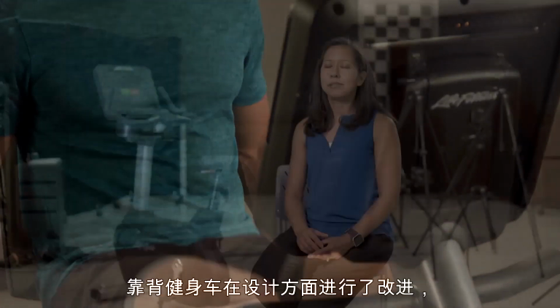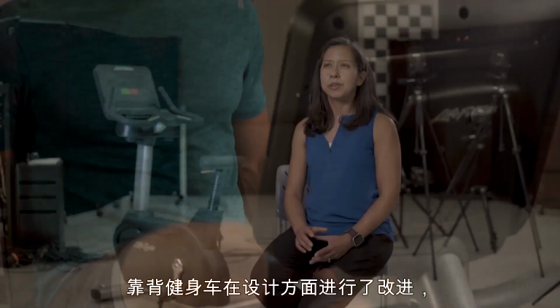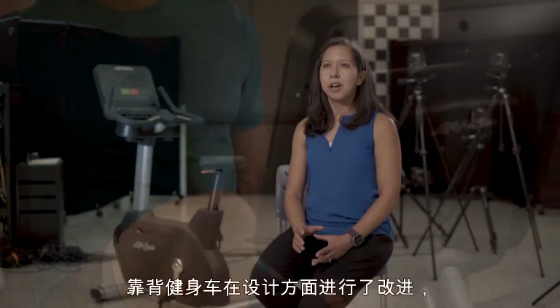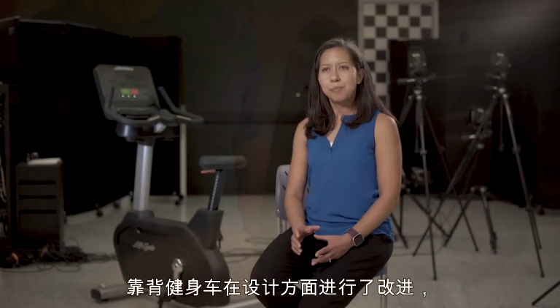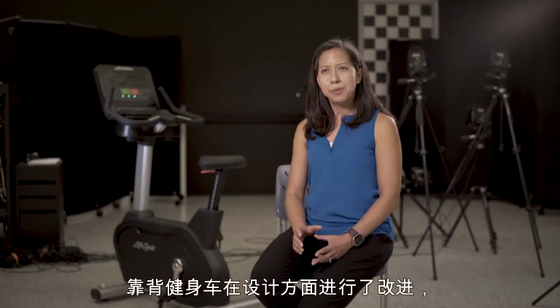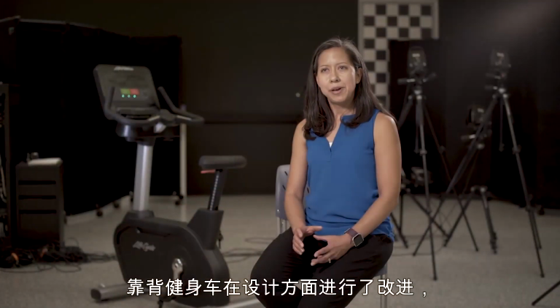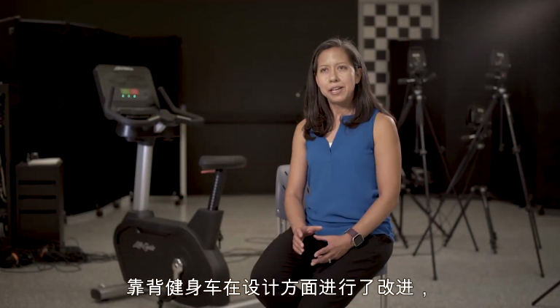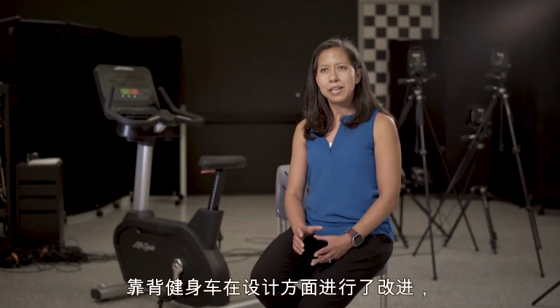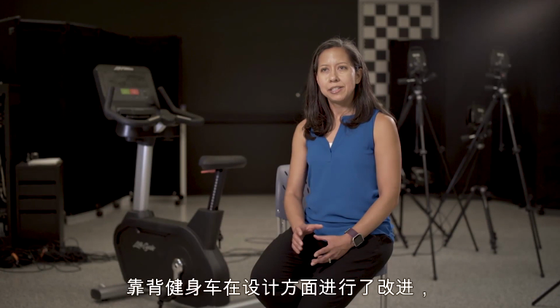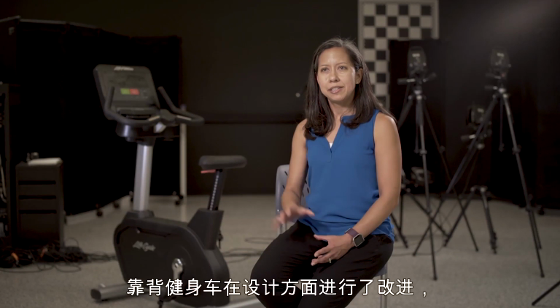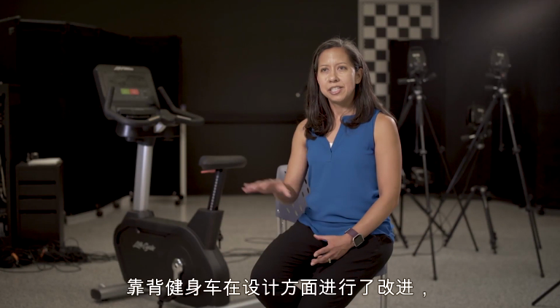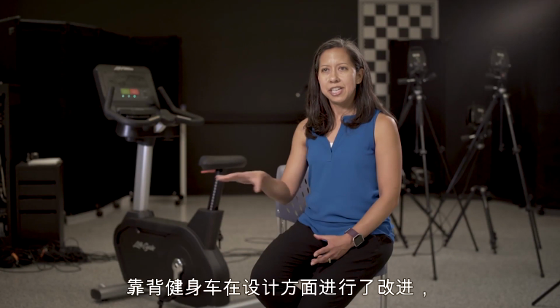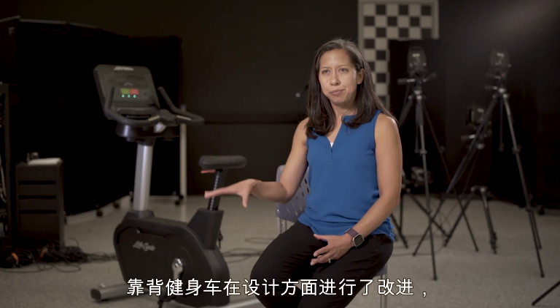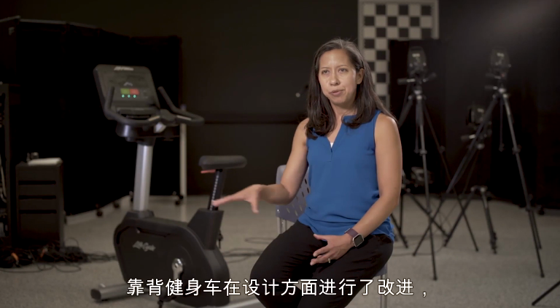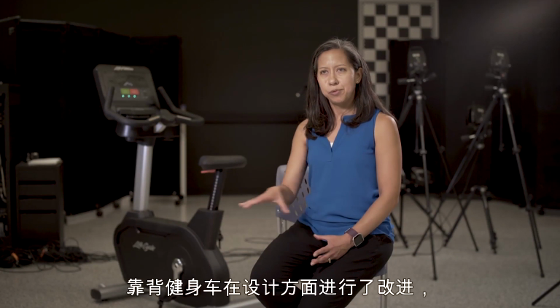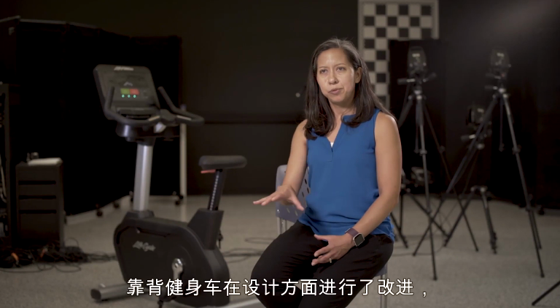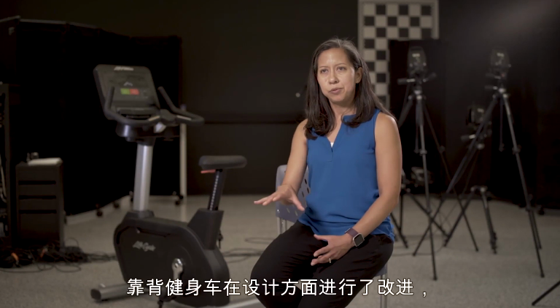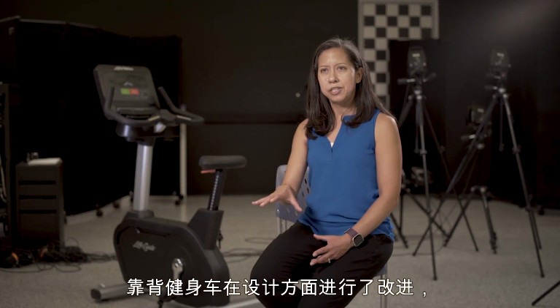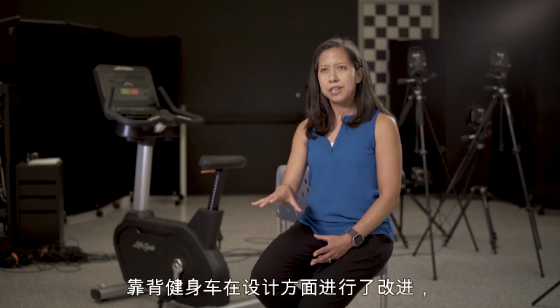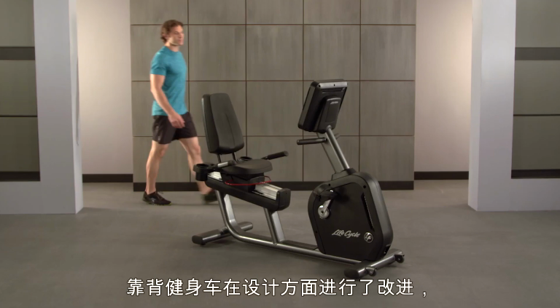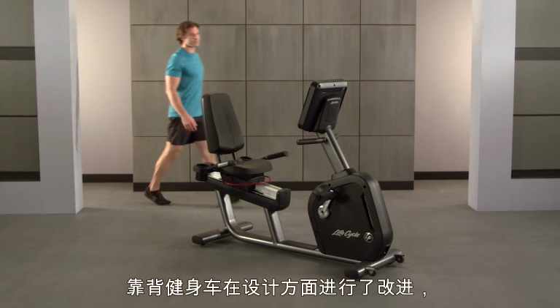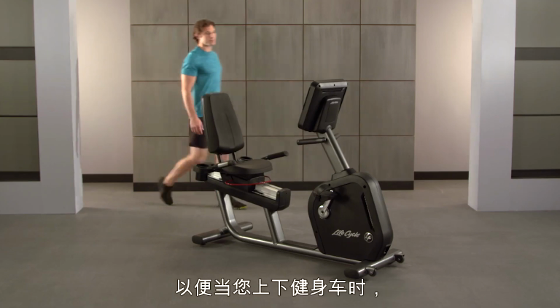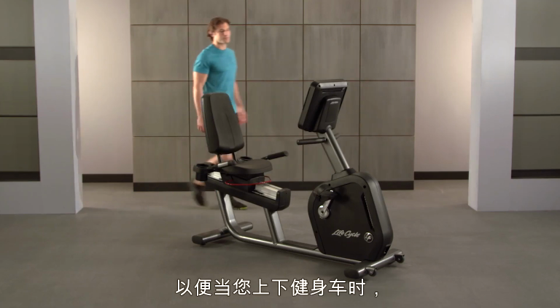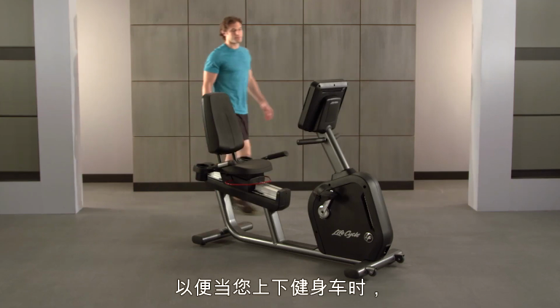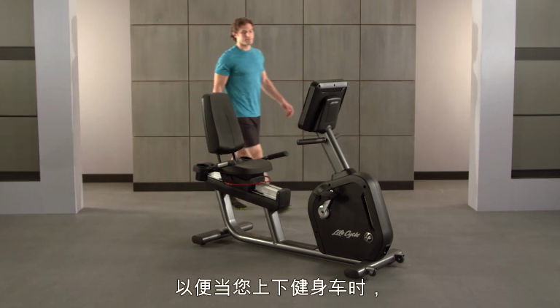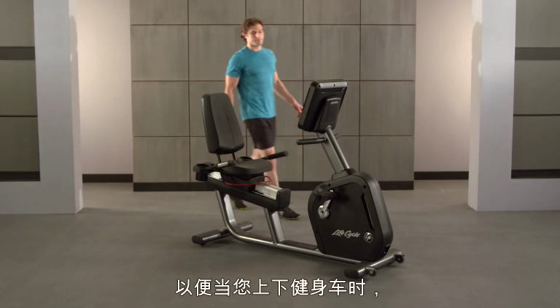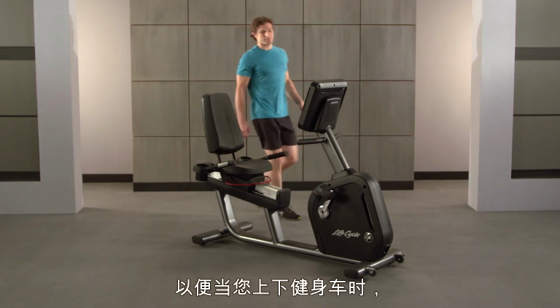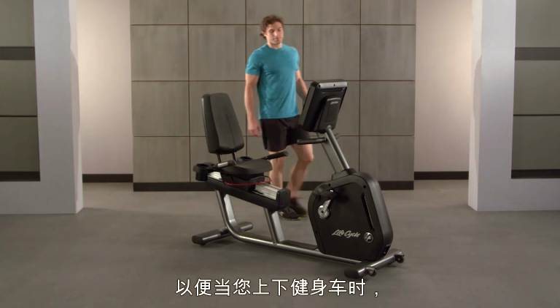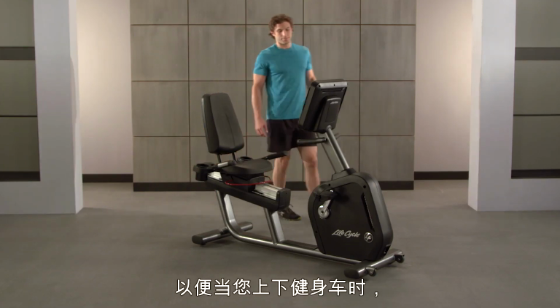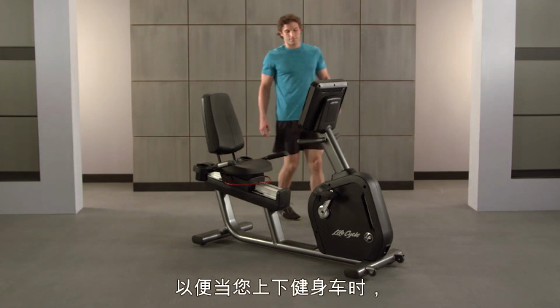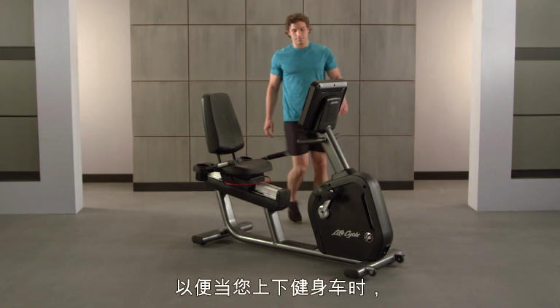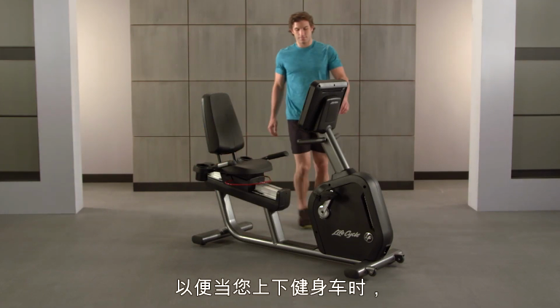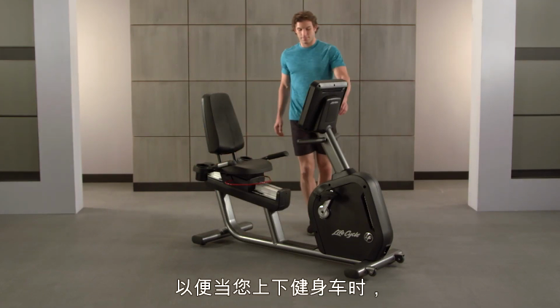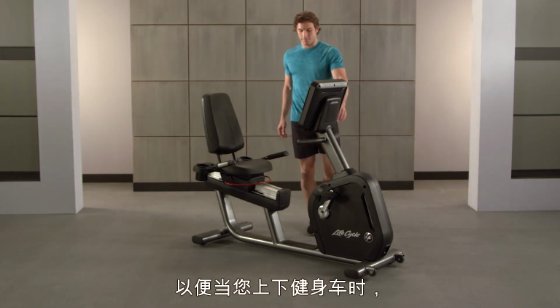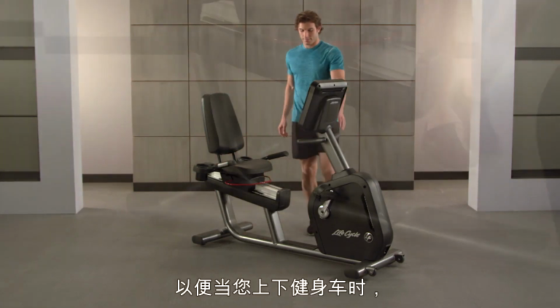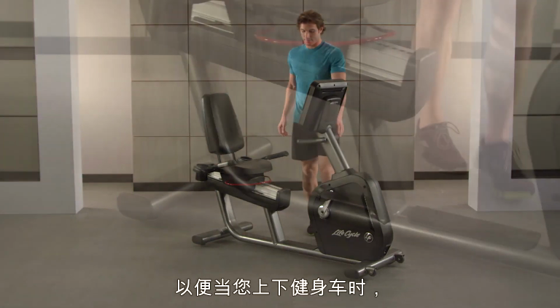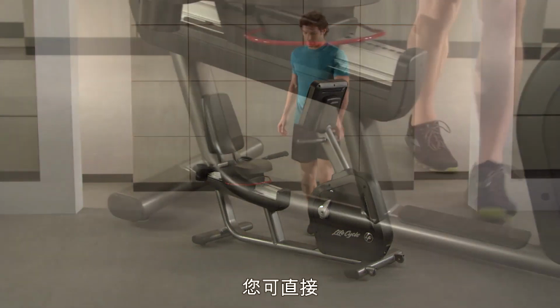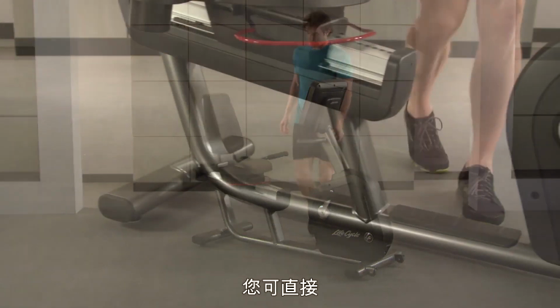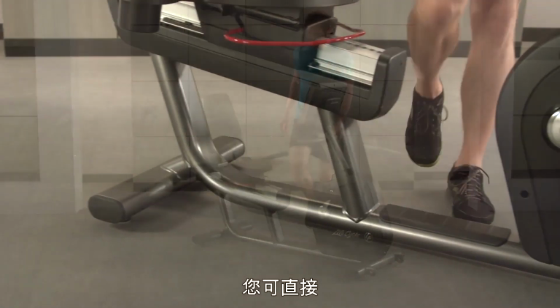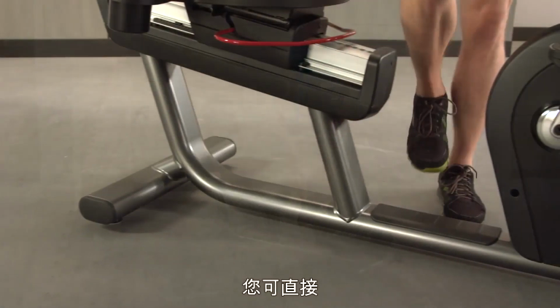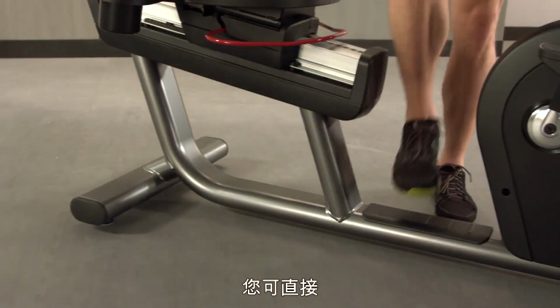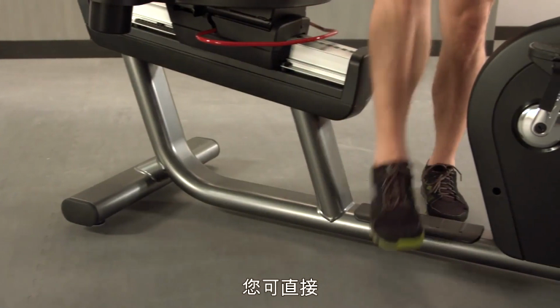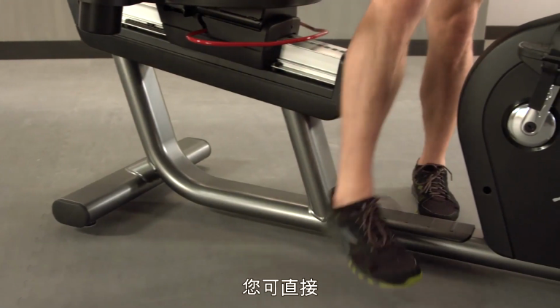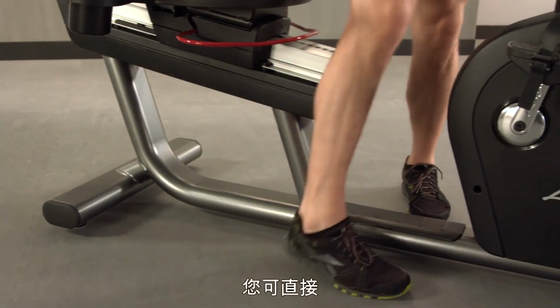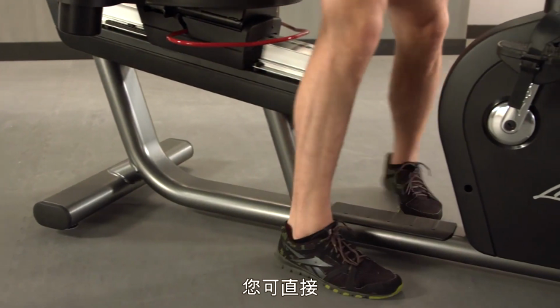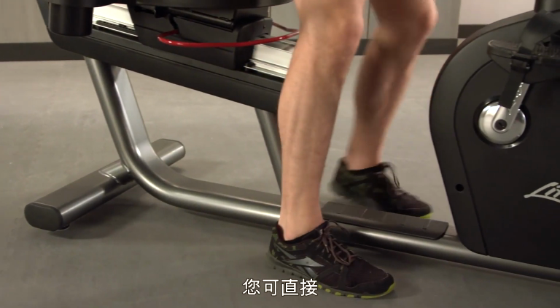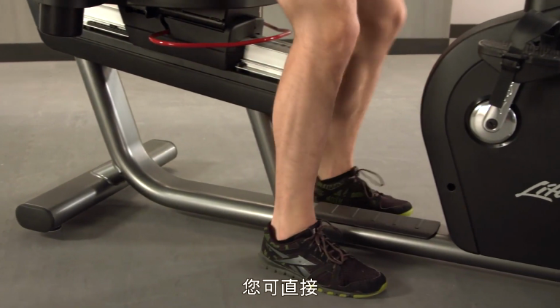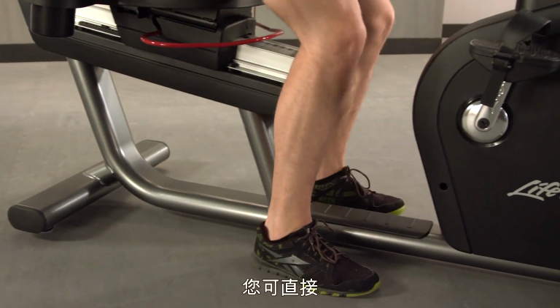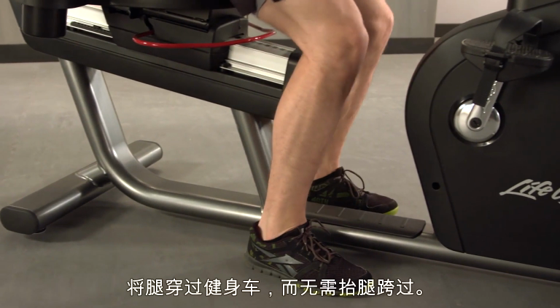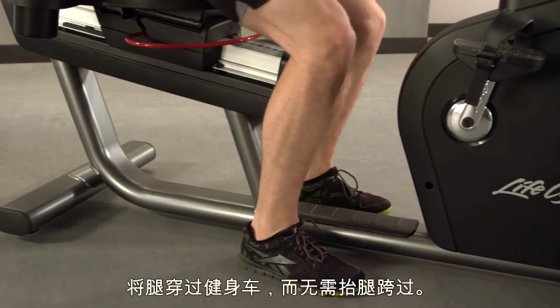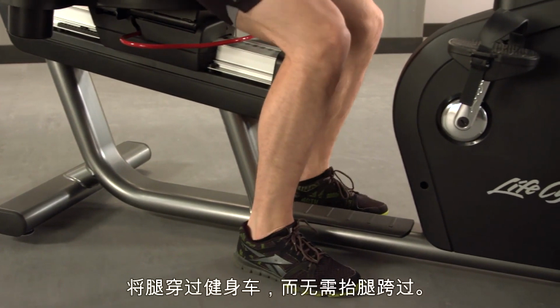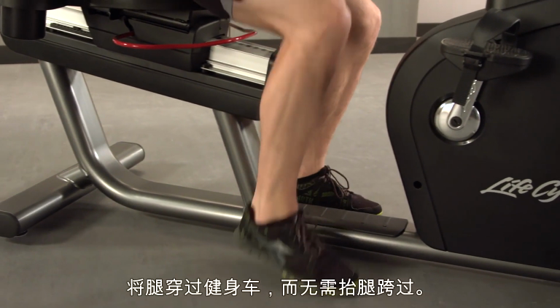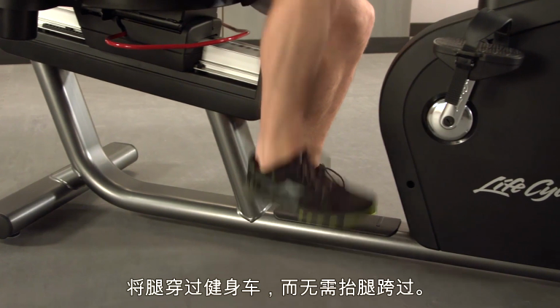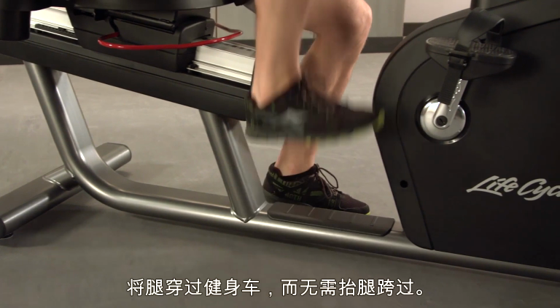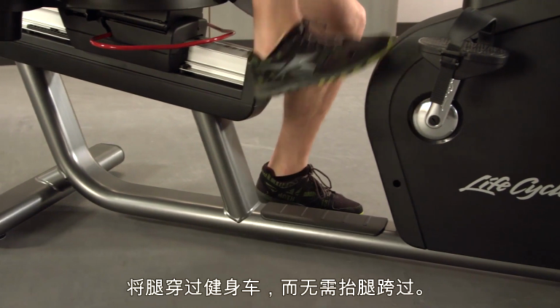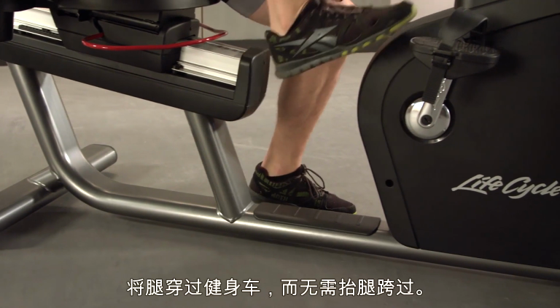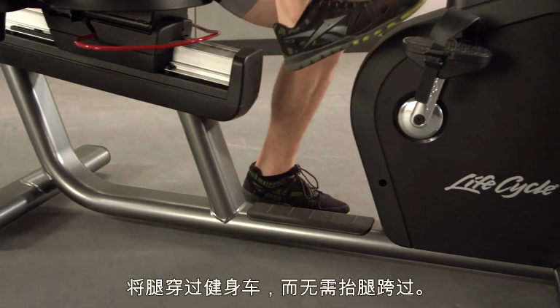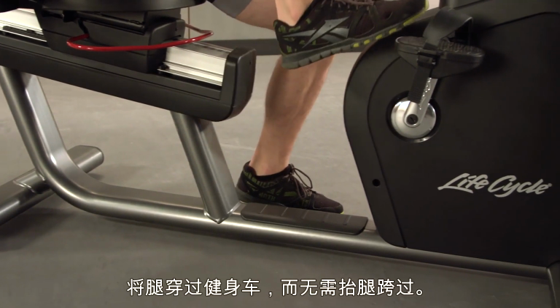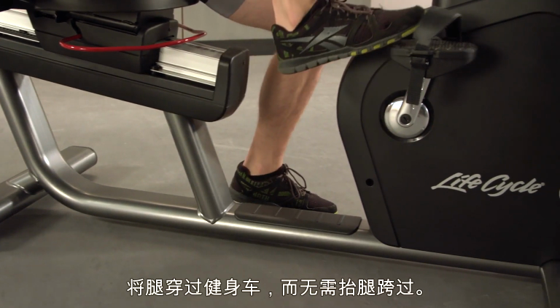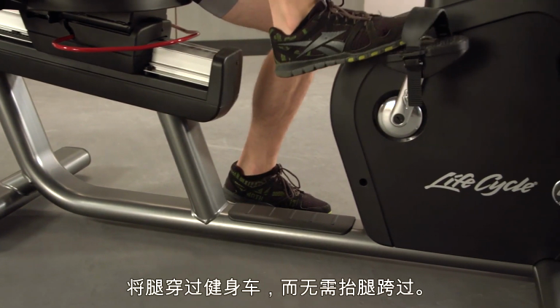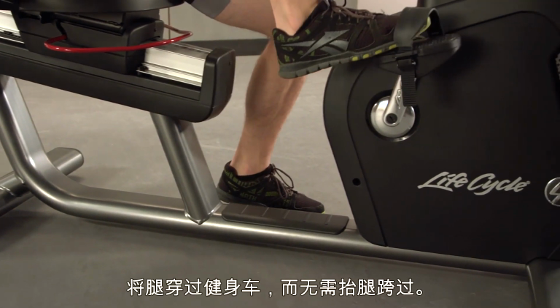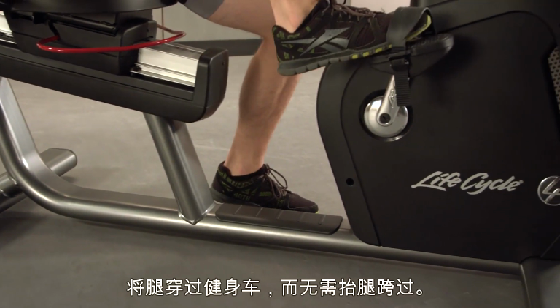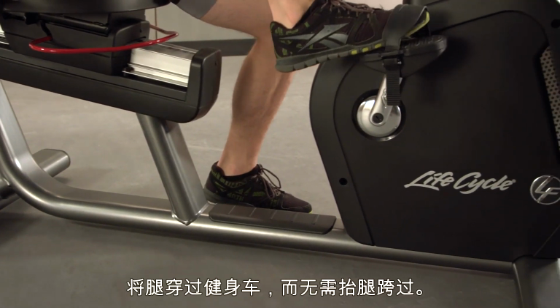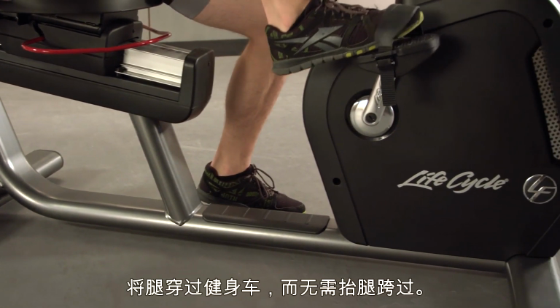The recumbent bike has a step-through design so that when you're getting on and off the product, you can pass your leg right through and you don't have to lift your leg over the product.